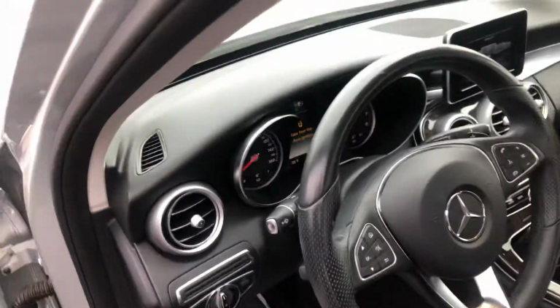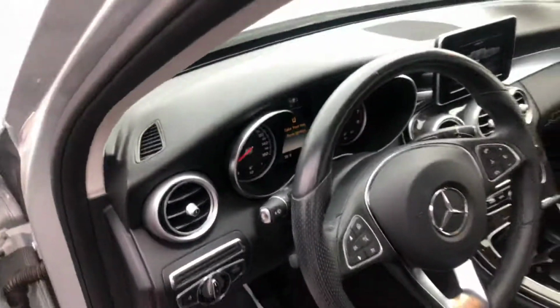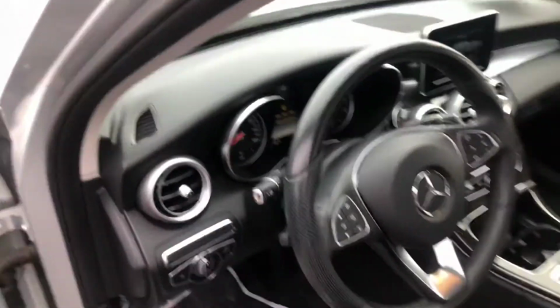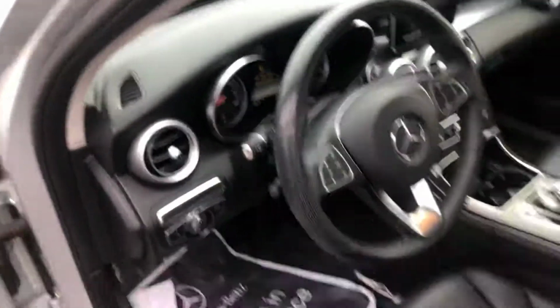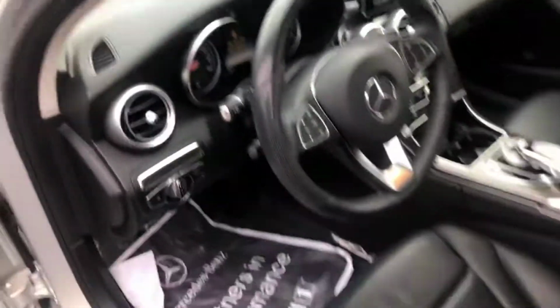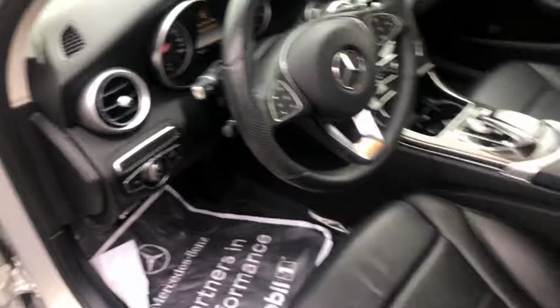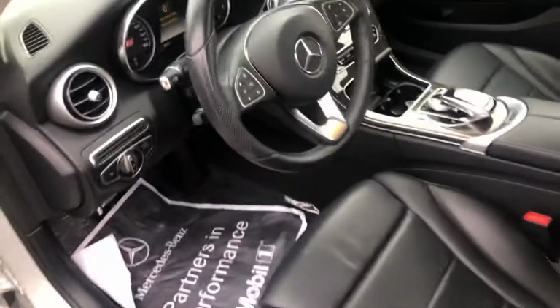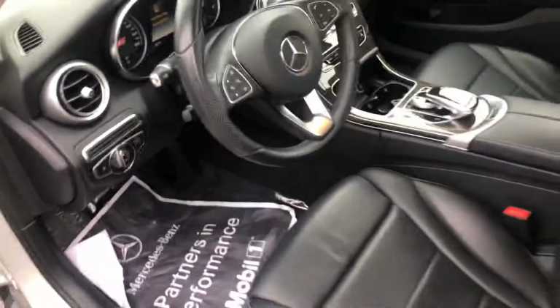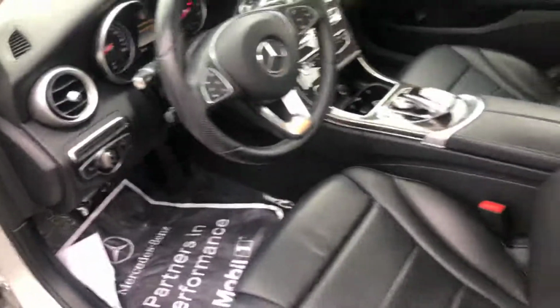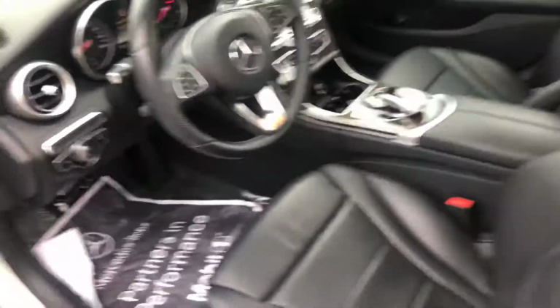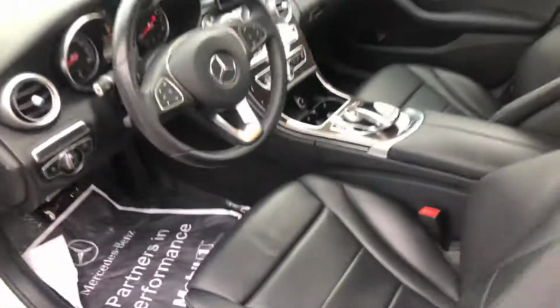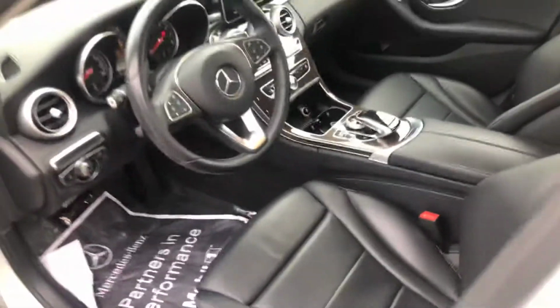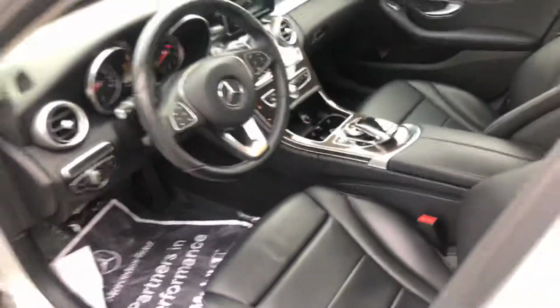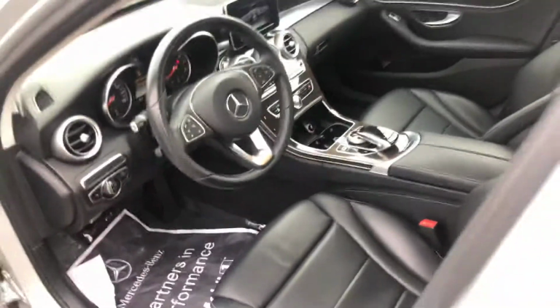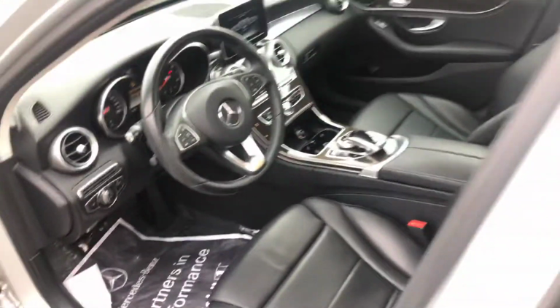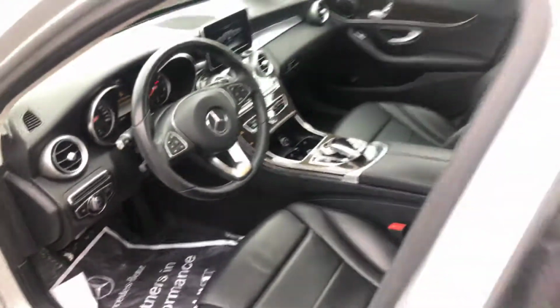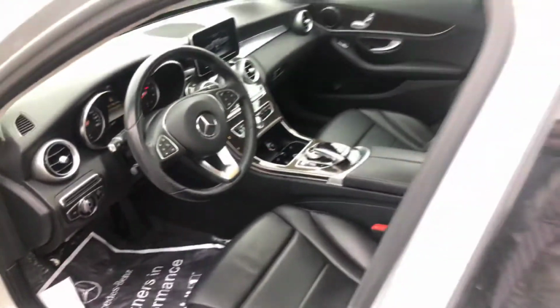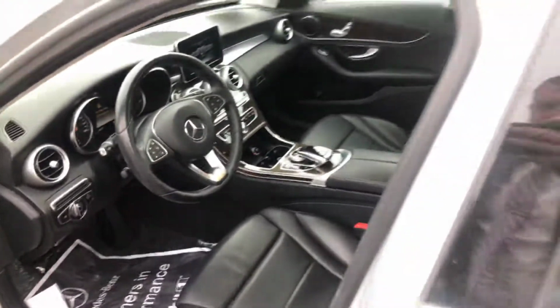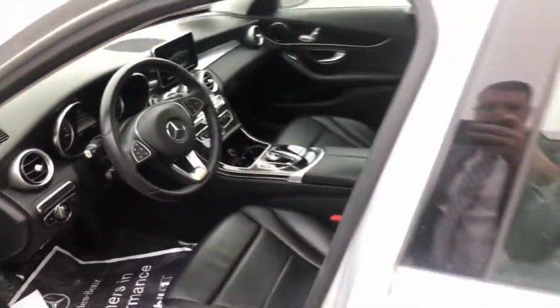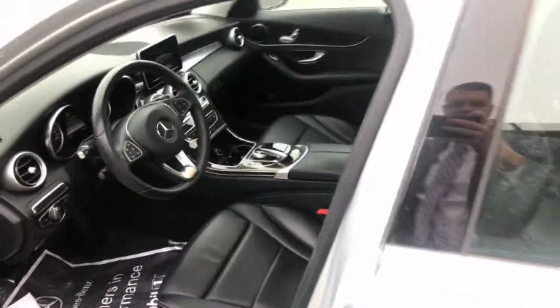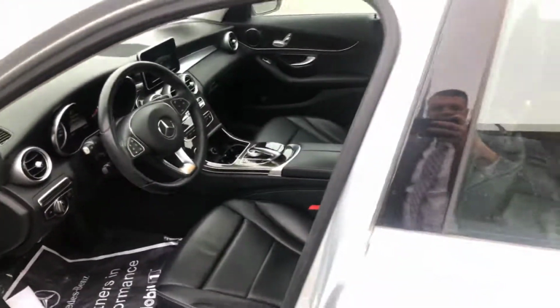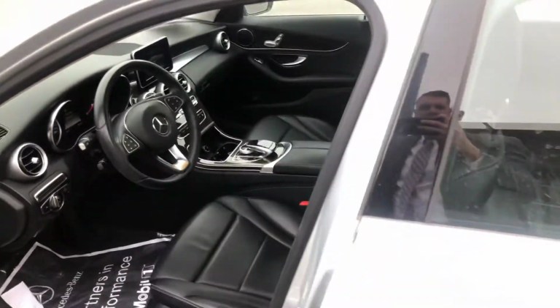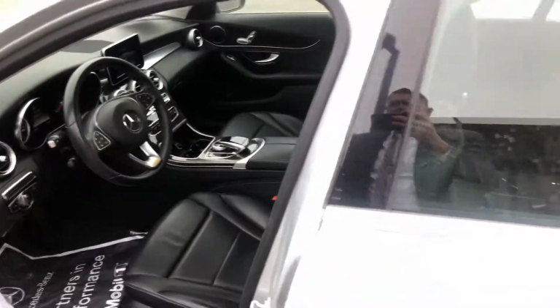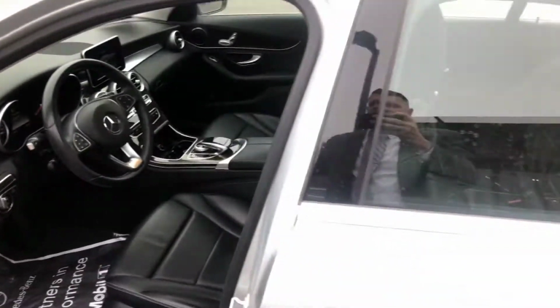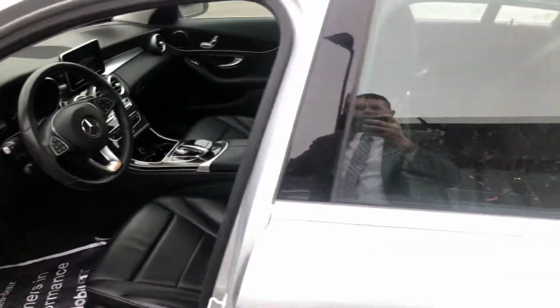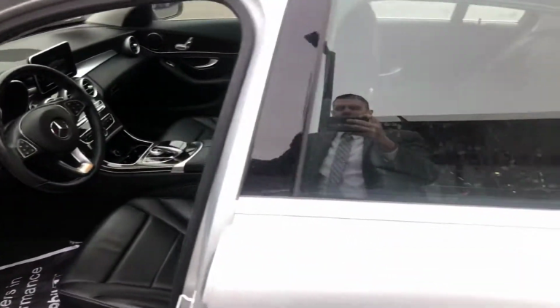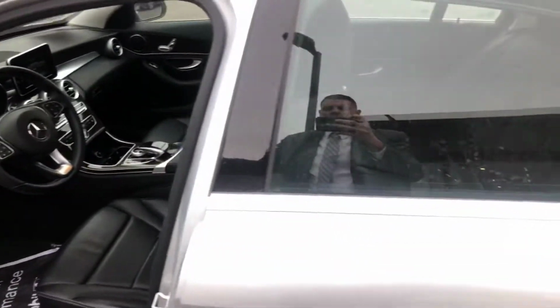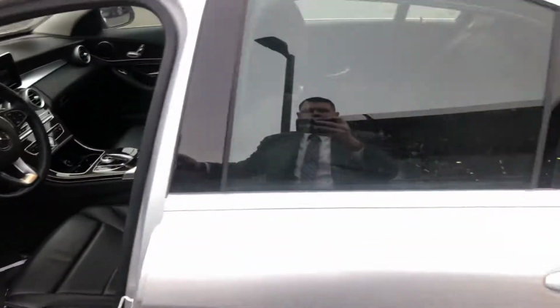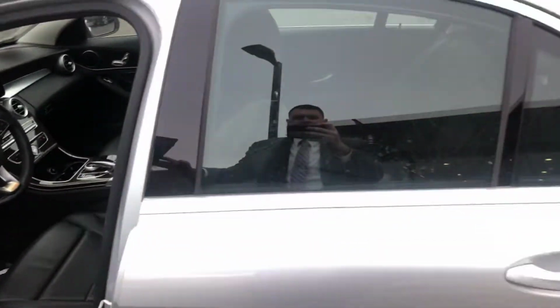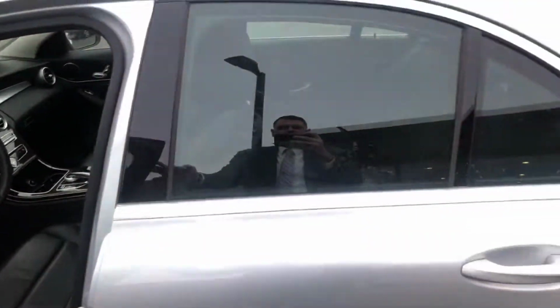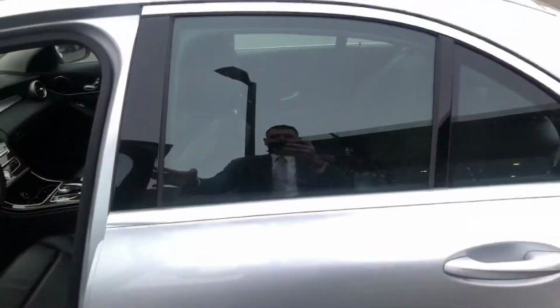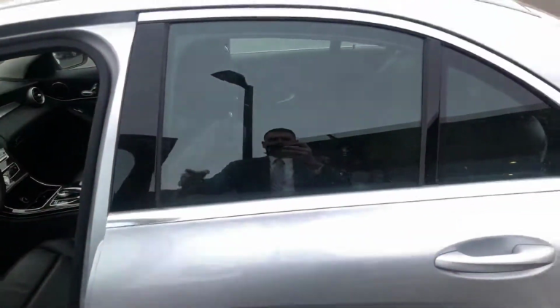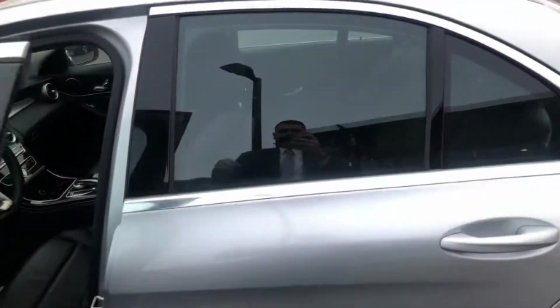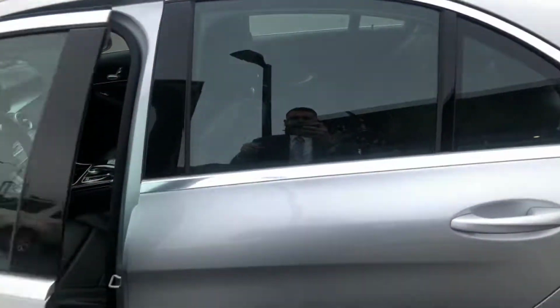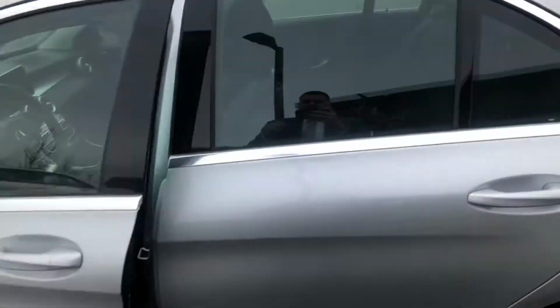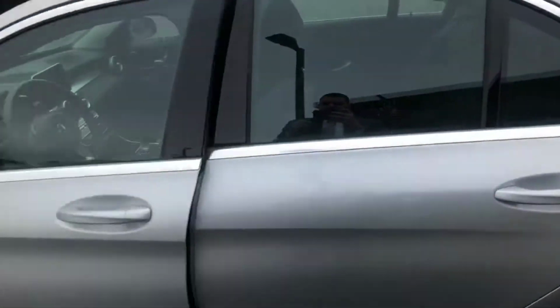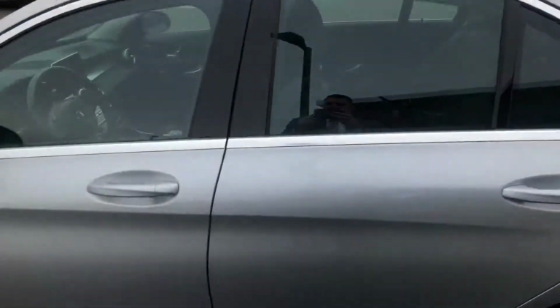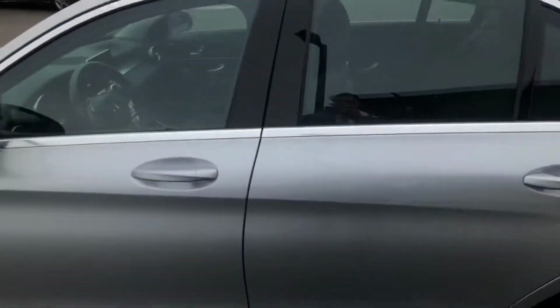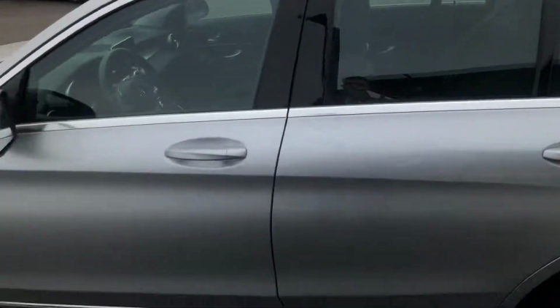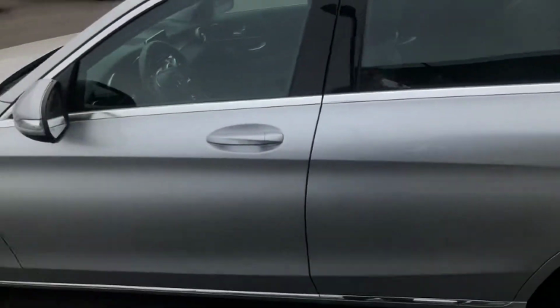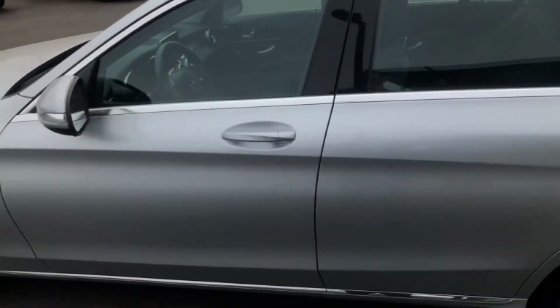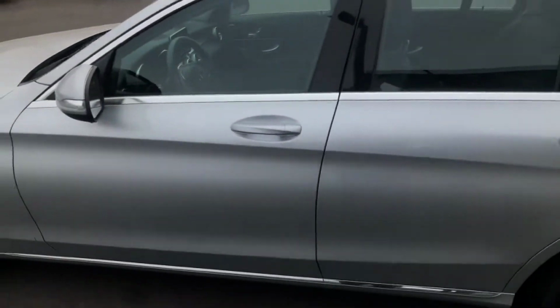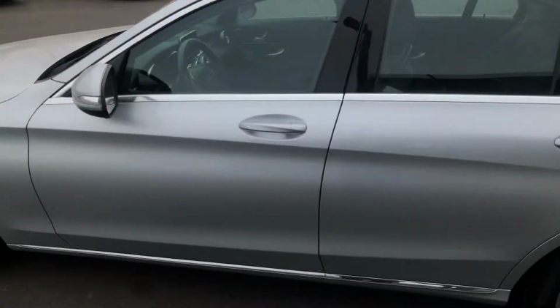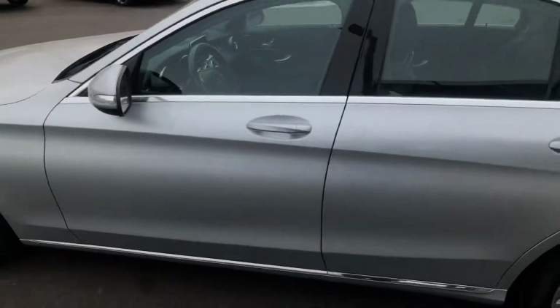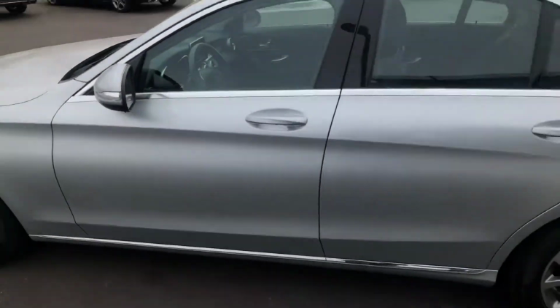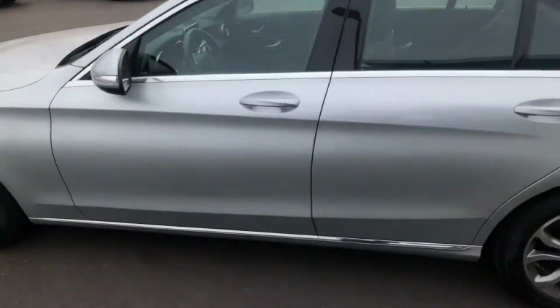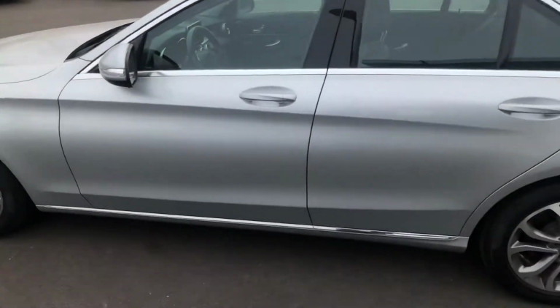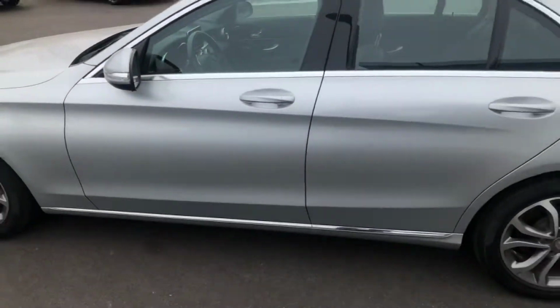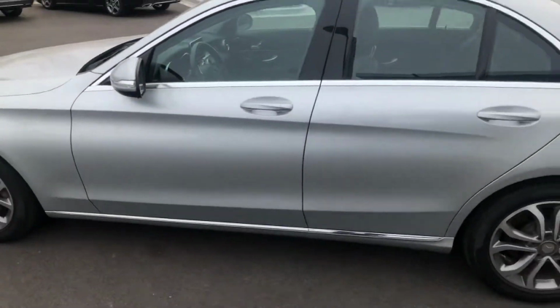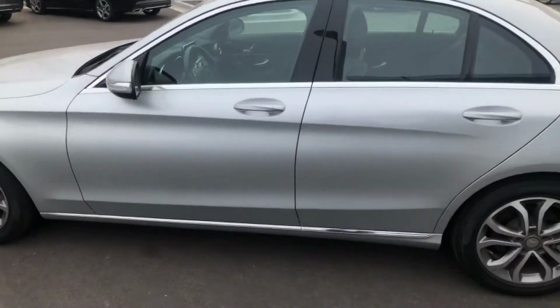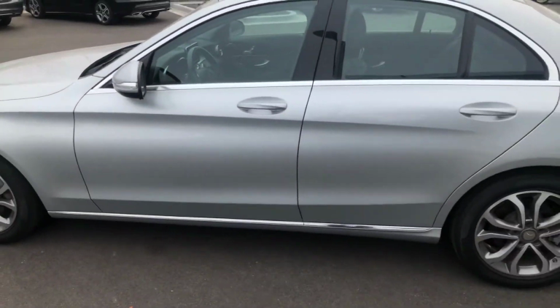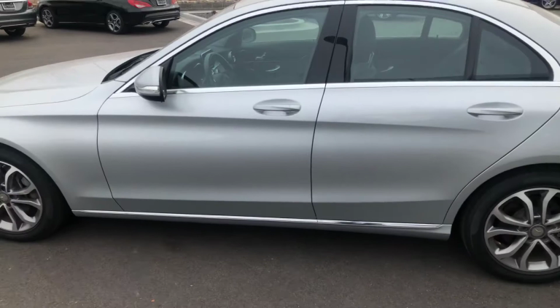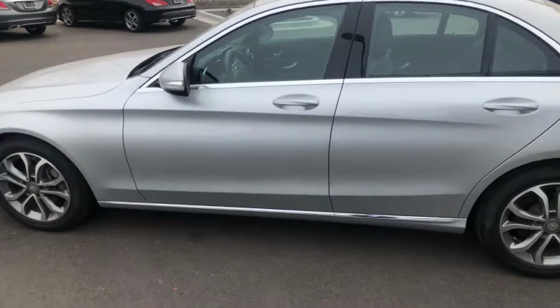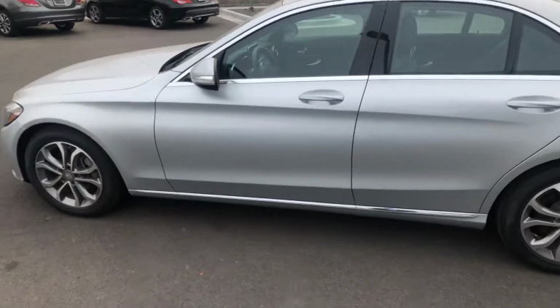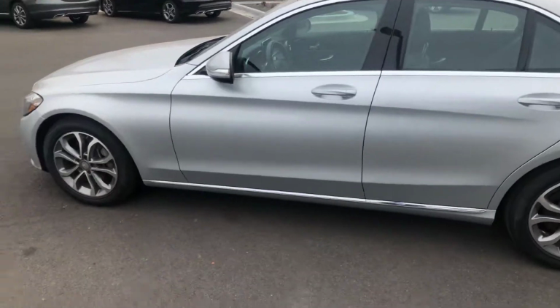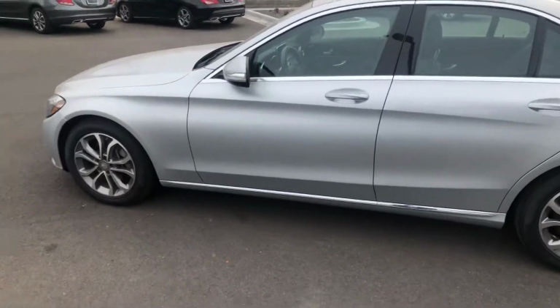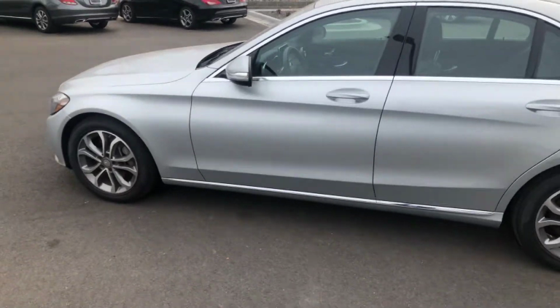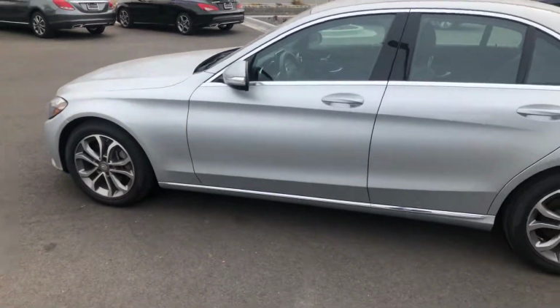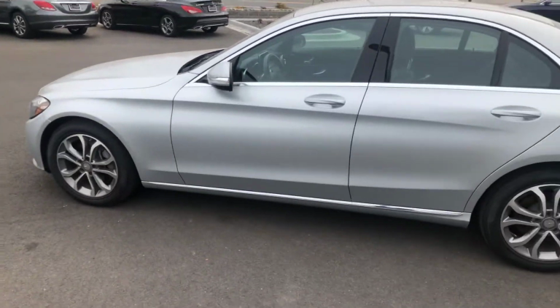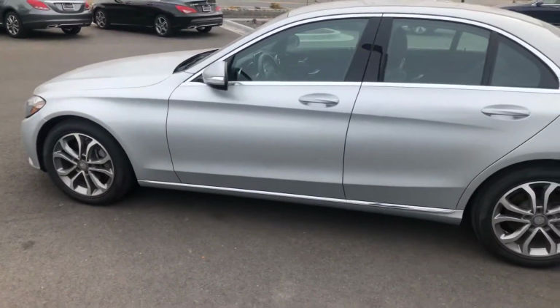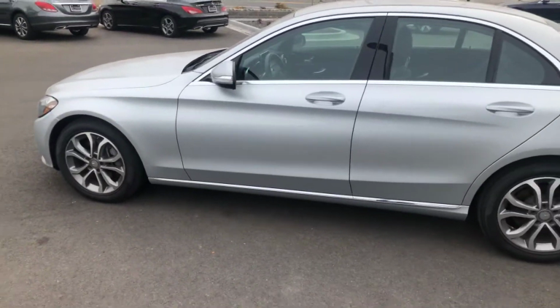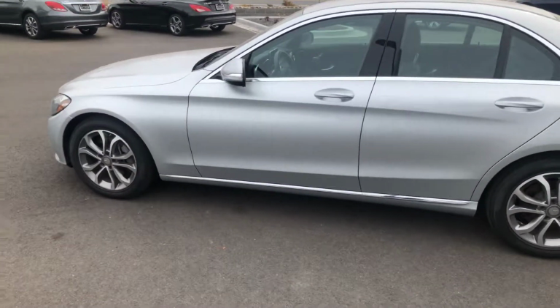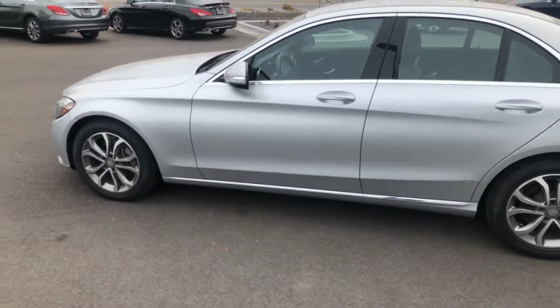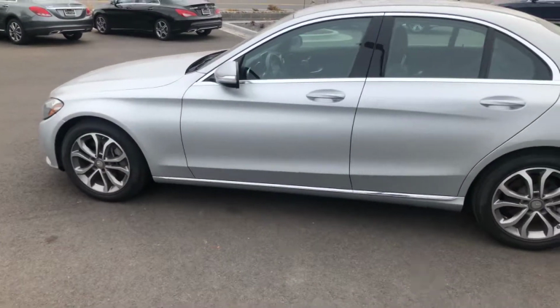All right Stacey. I'm looking forward to talking to you soon about this beautiful C300.